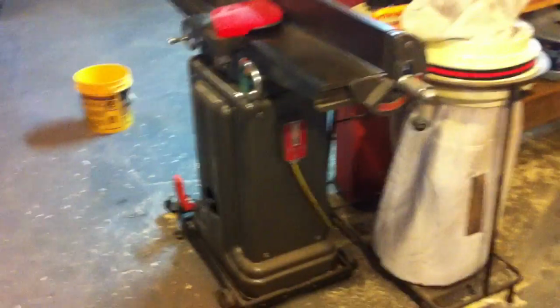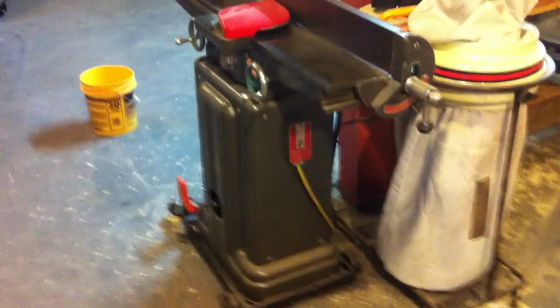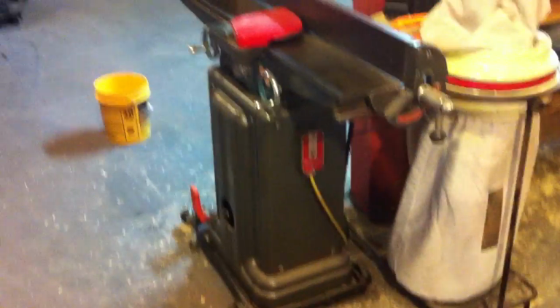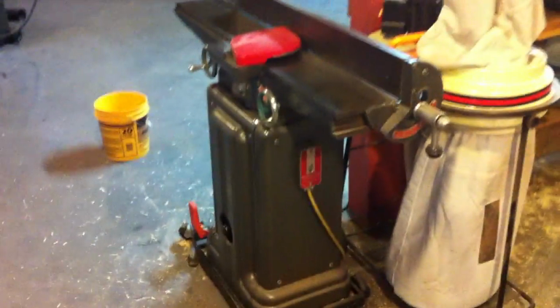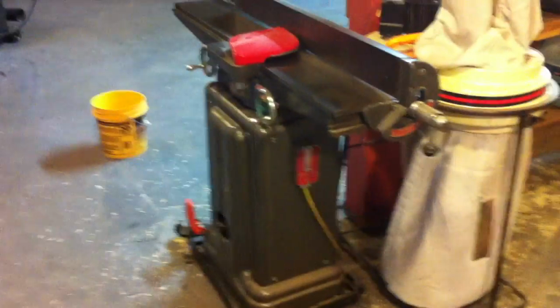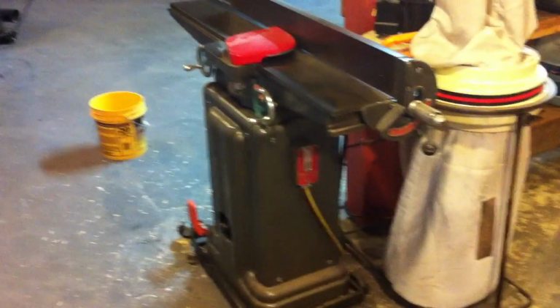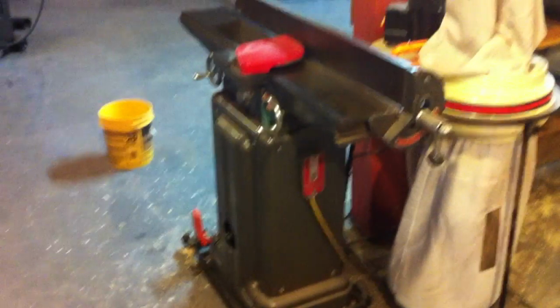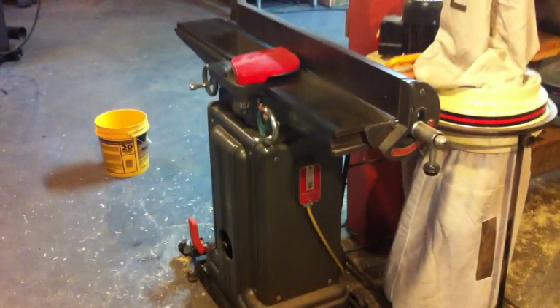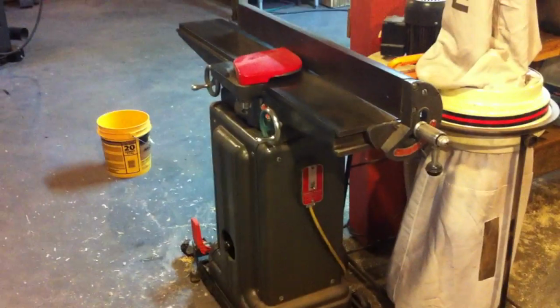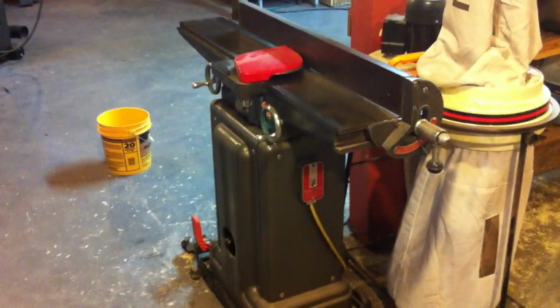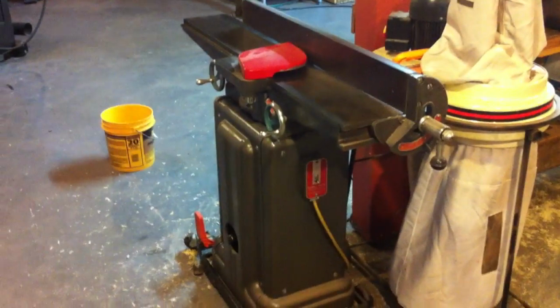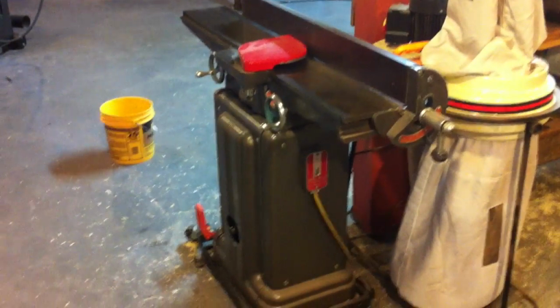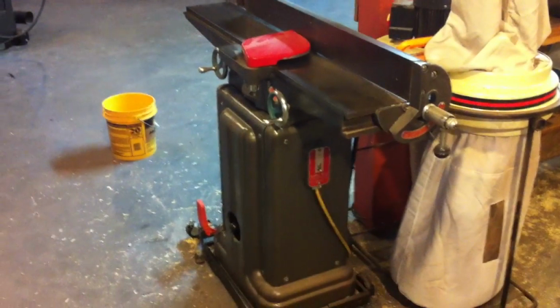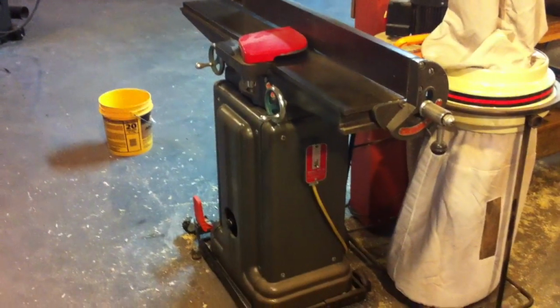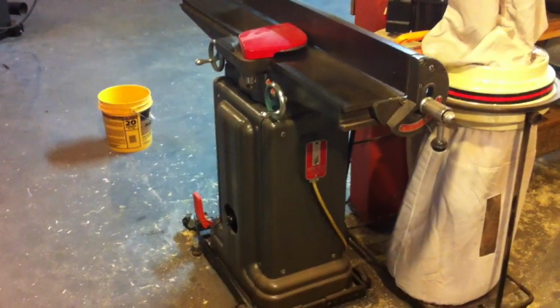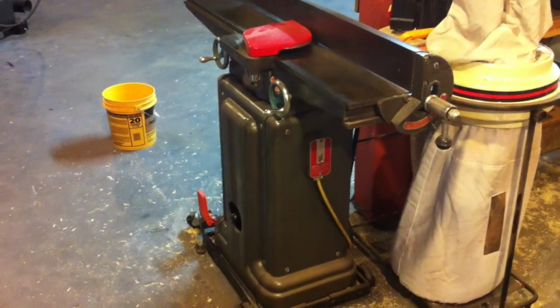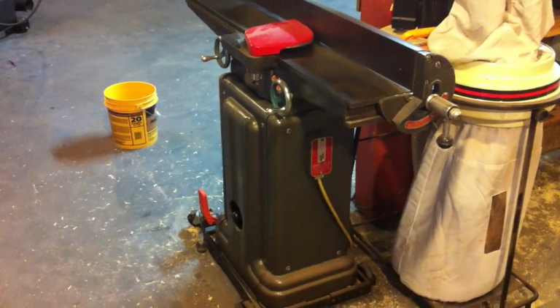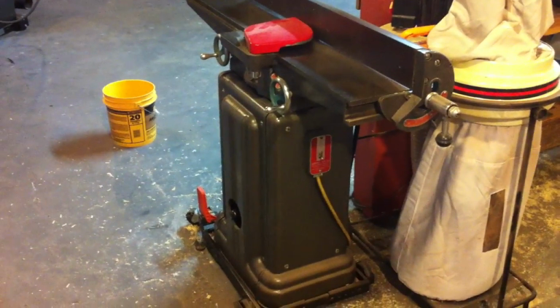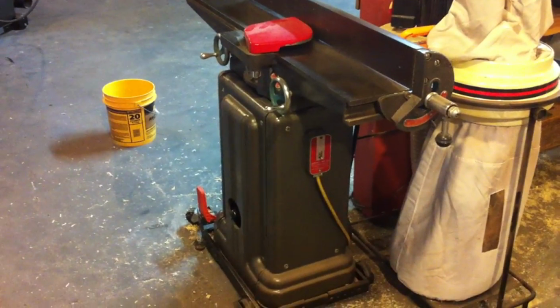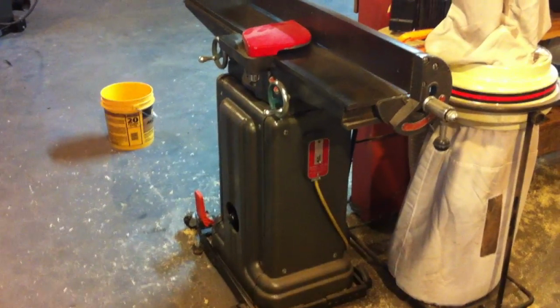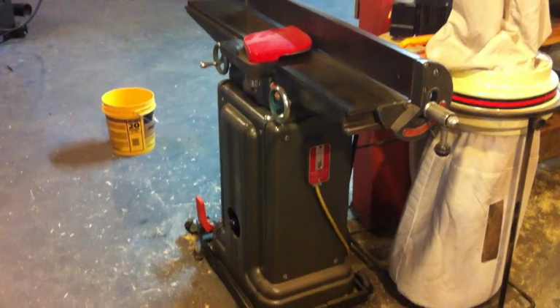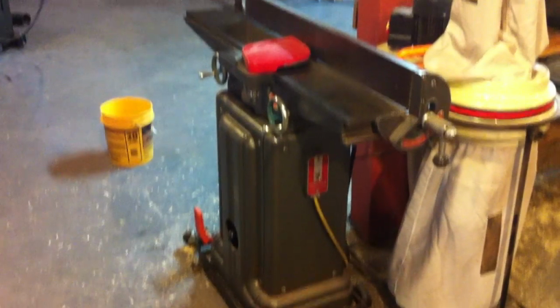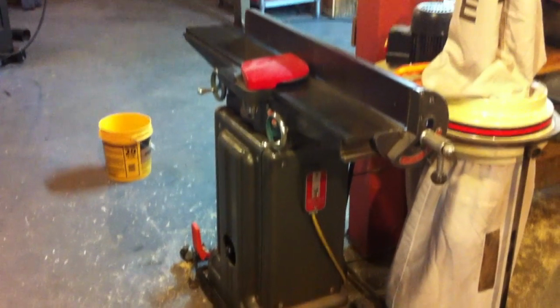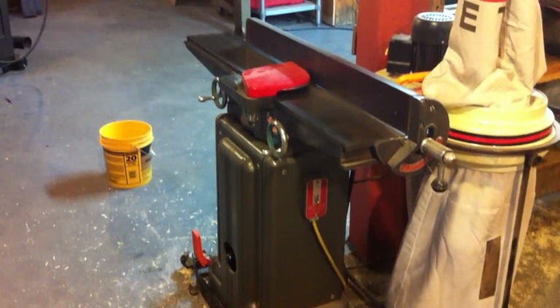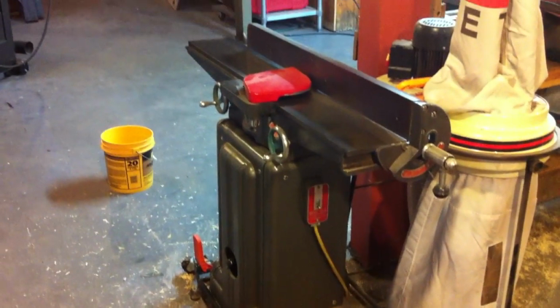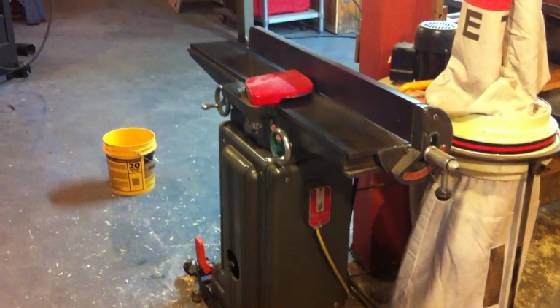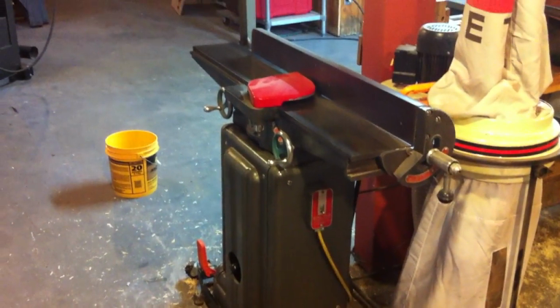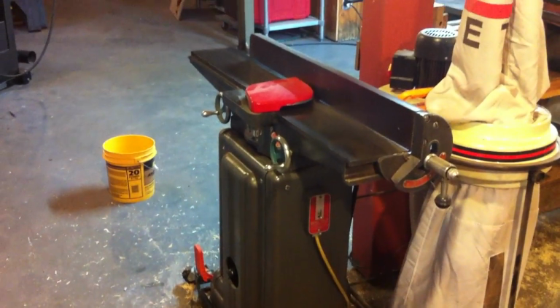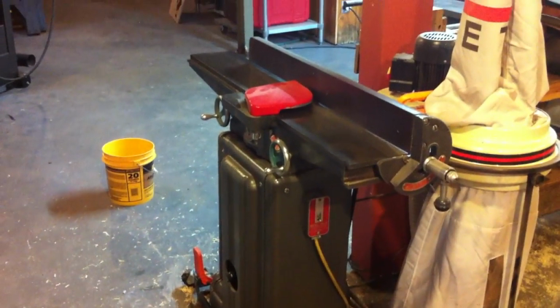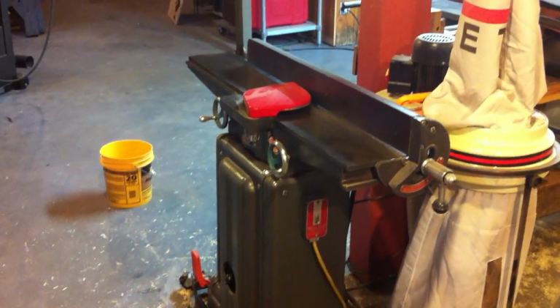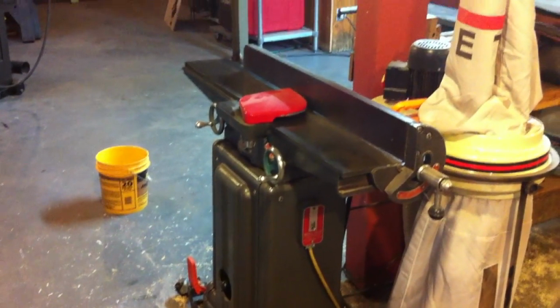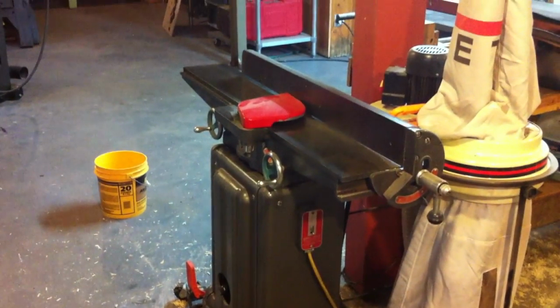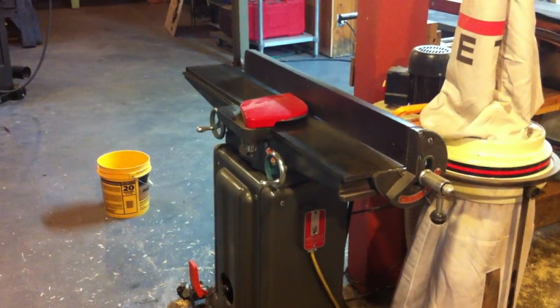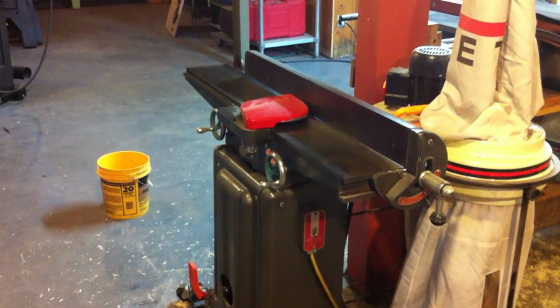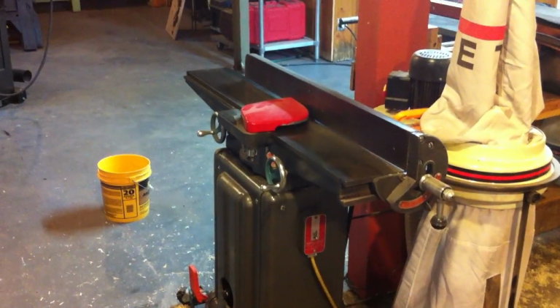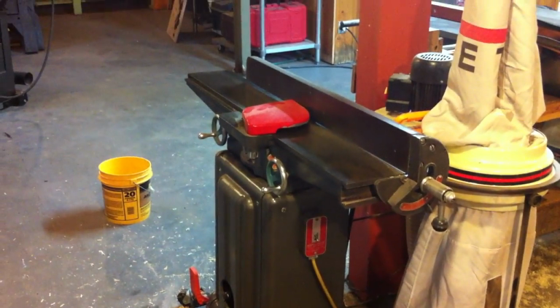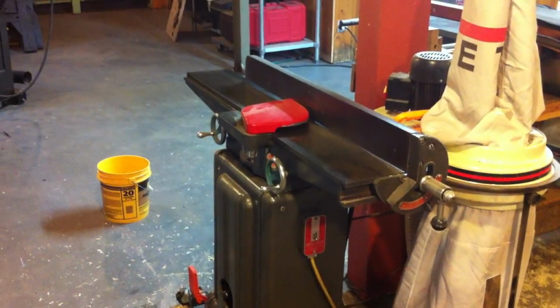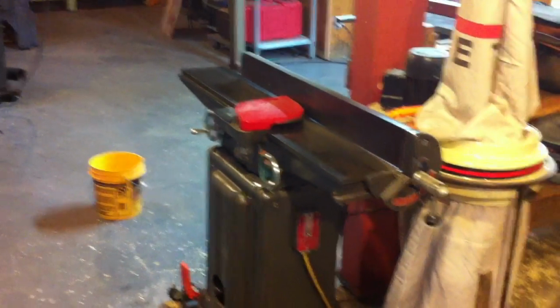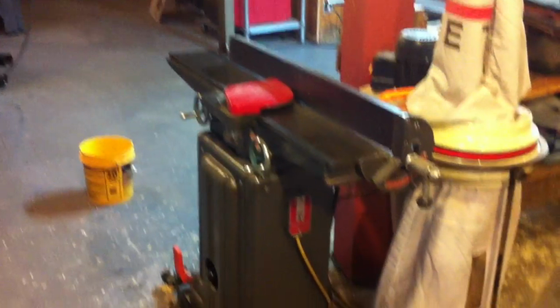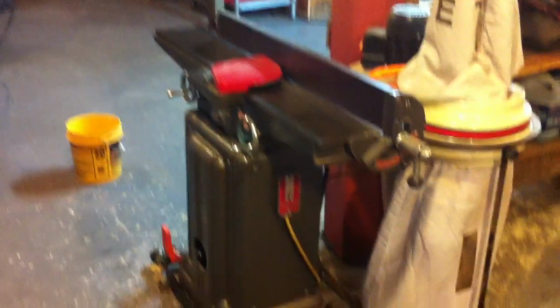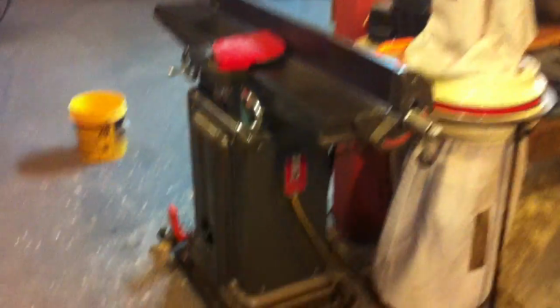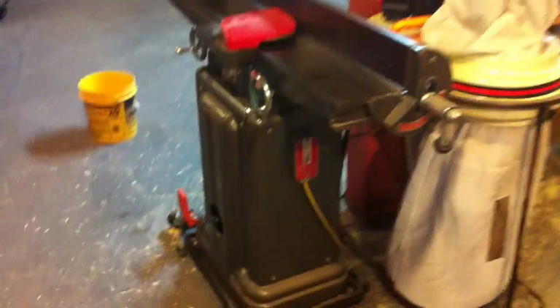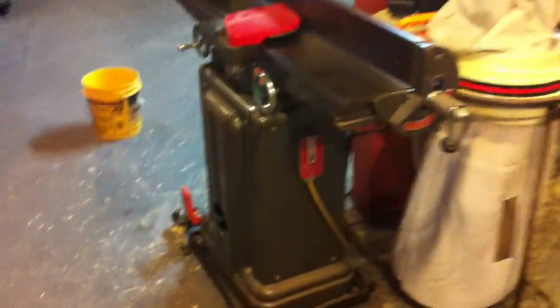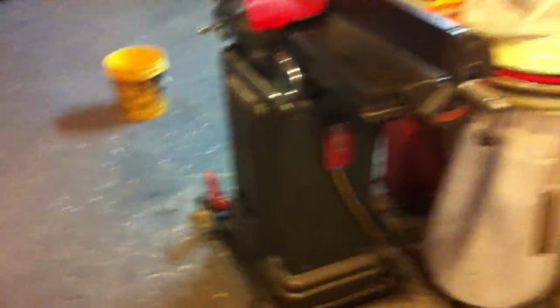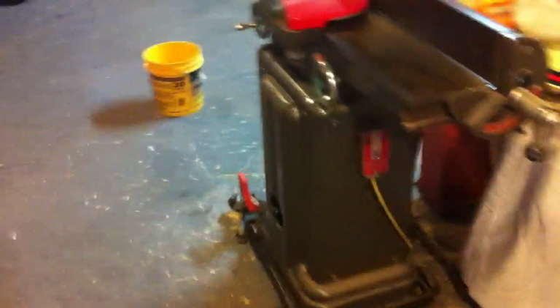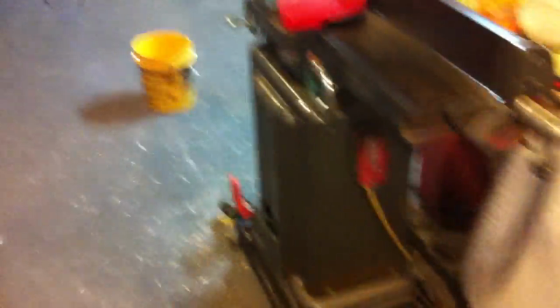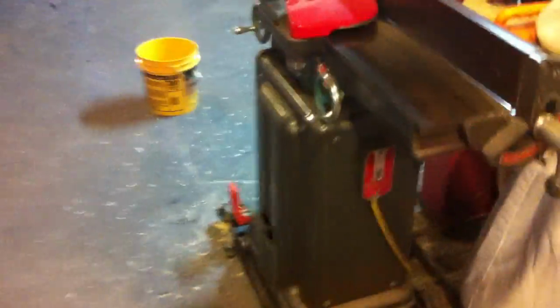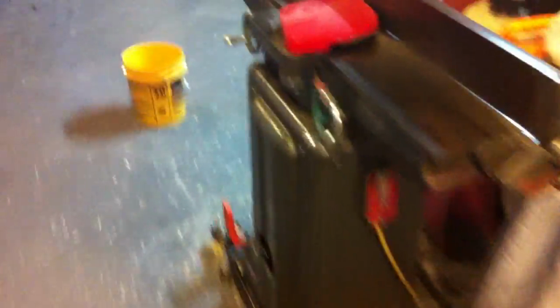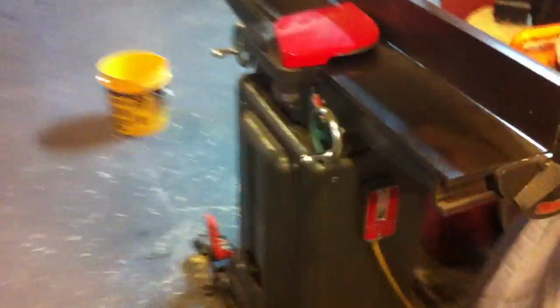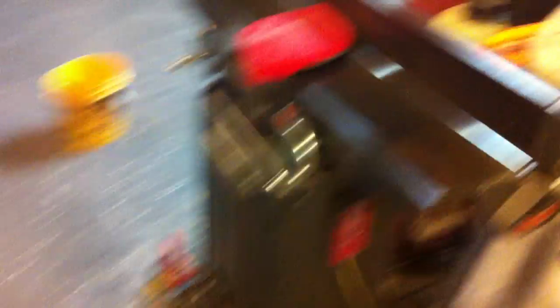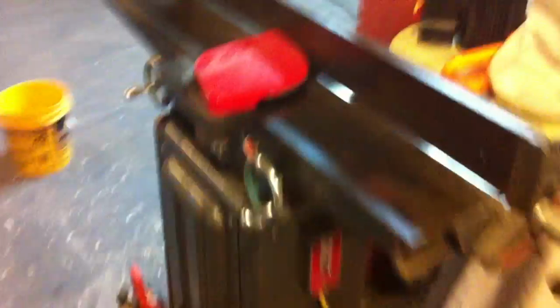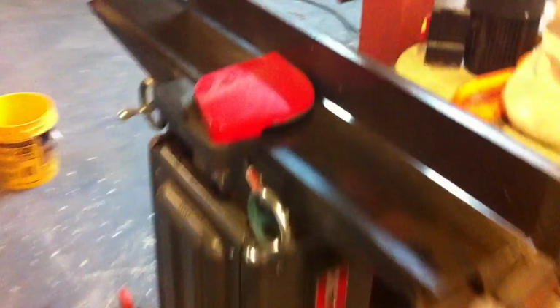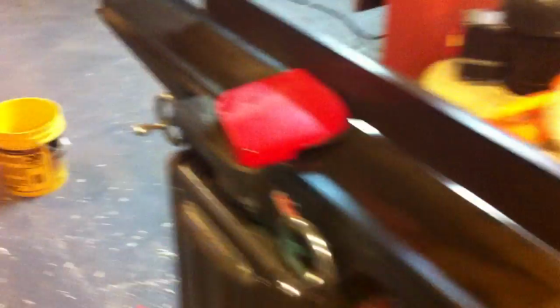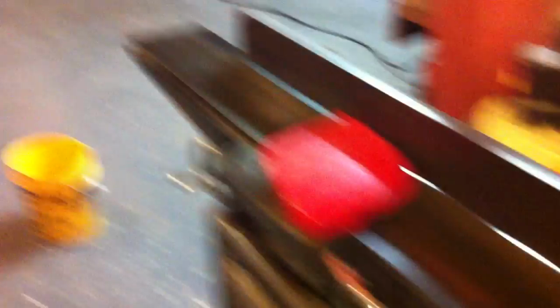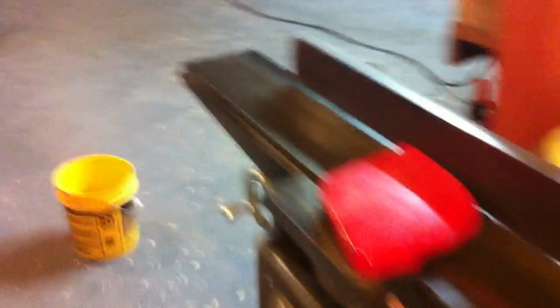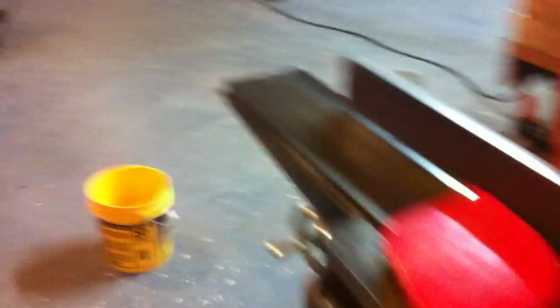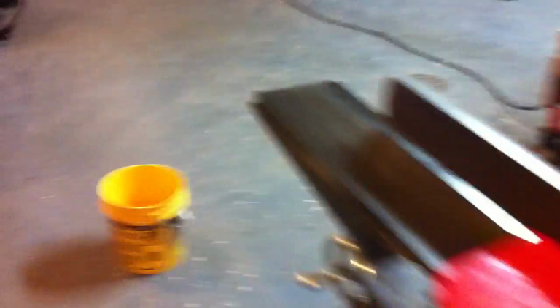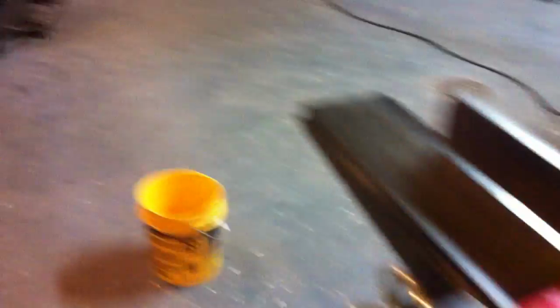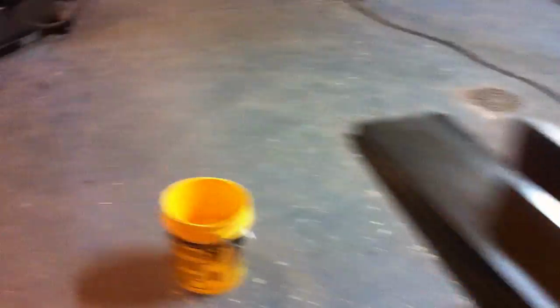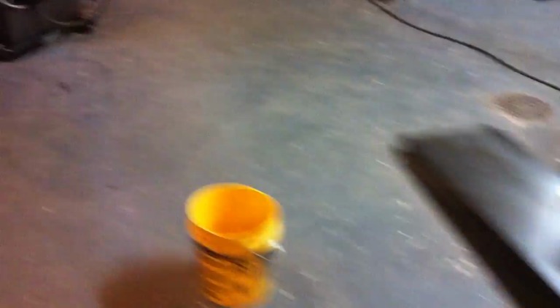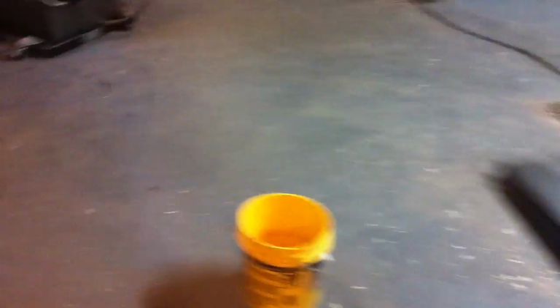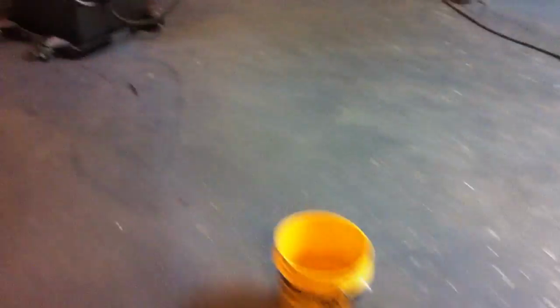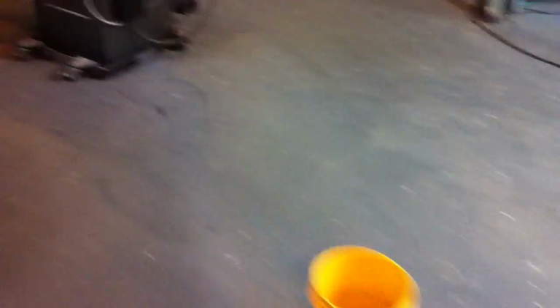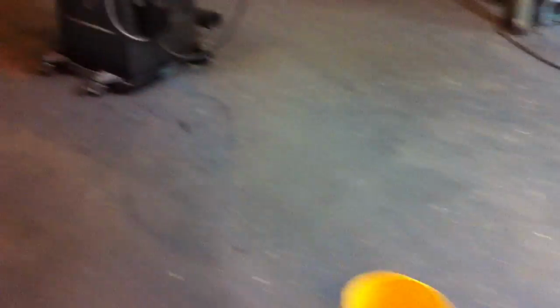Here's the 6-inch cast iron base jointer. Works out really nice, makes a nice smooth cut. Just got the blades installed on that one.